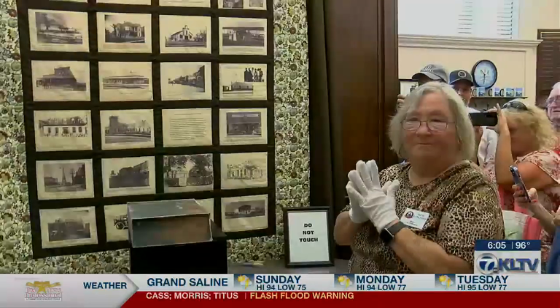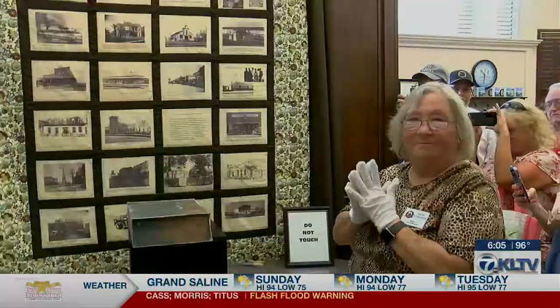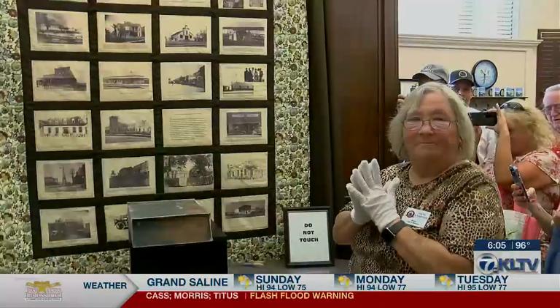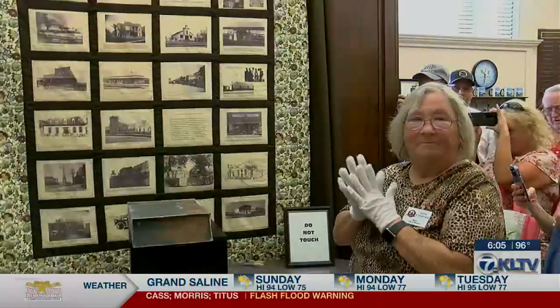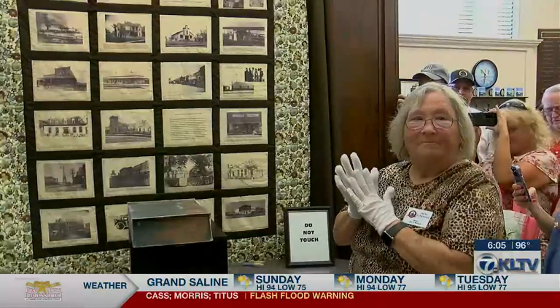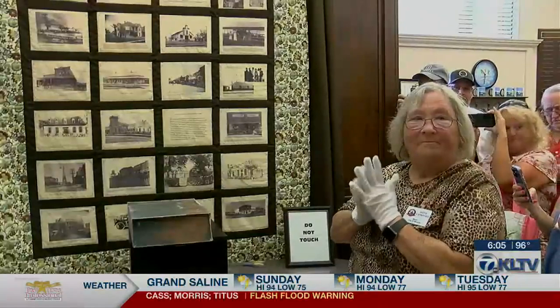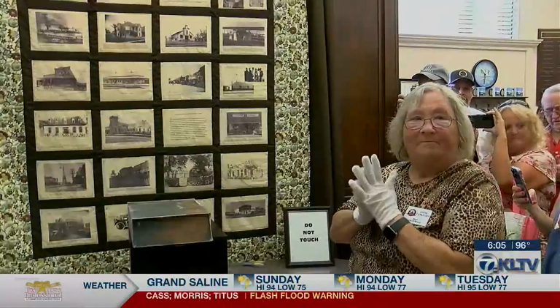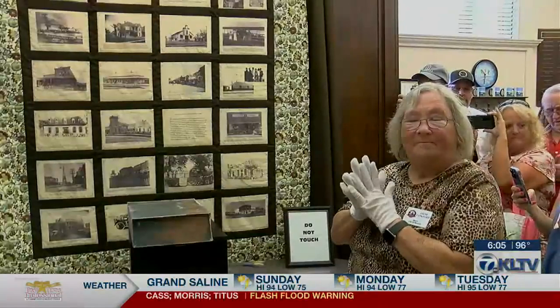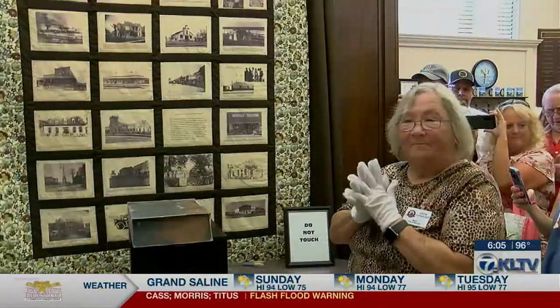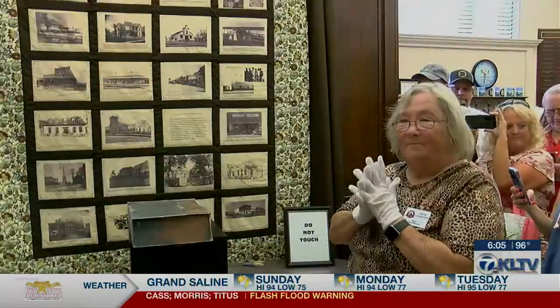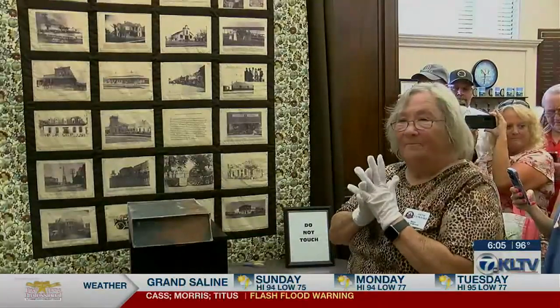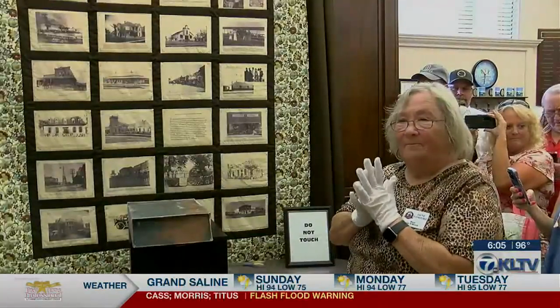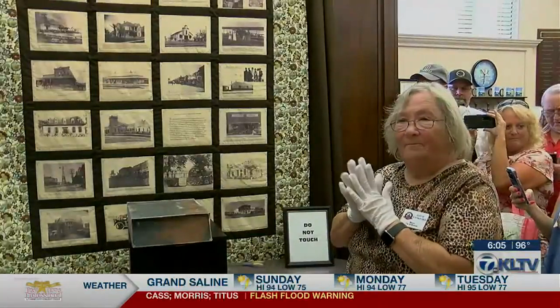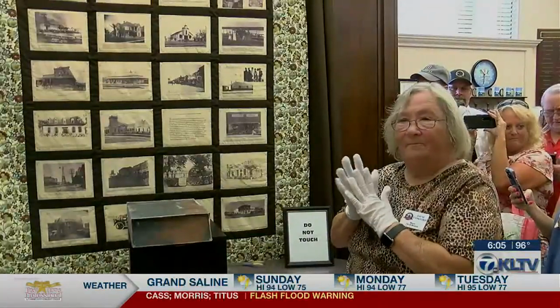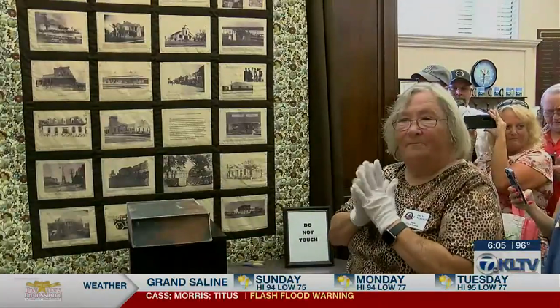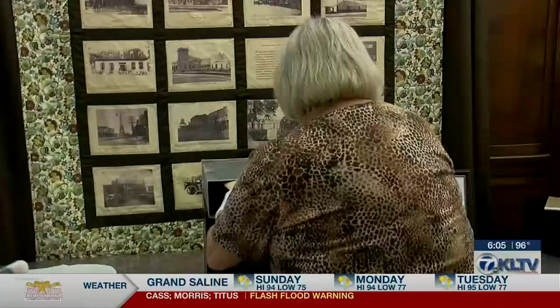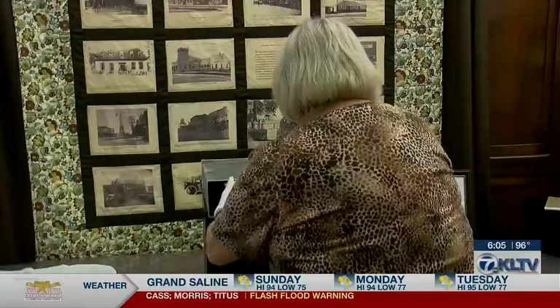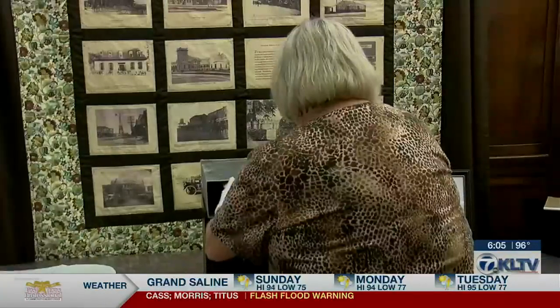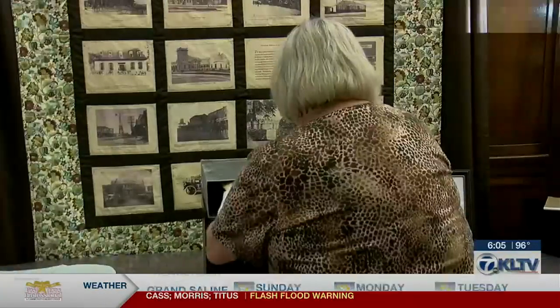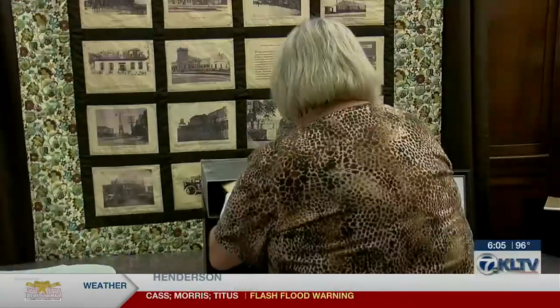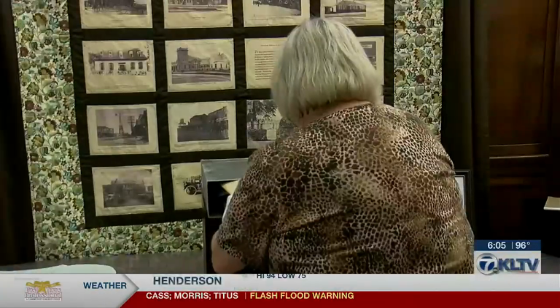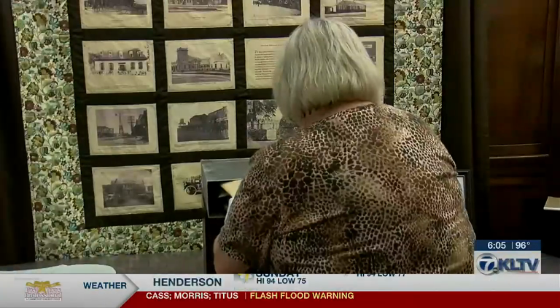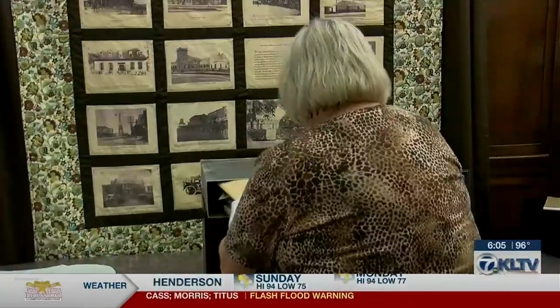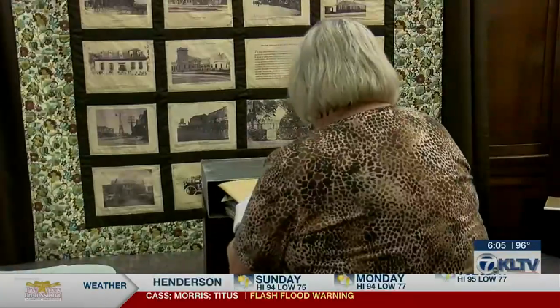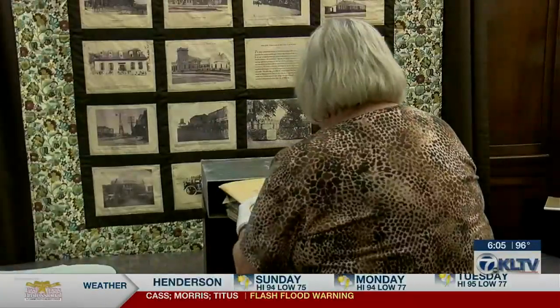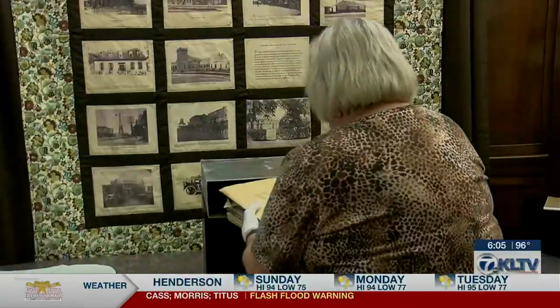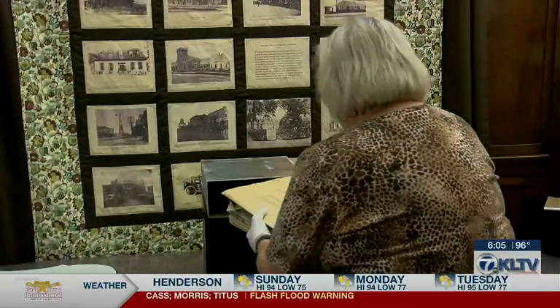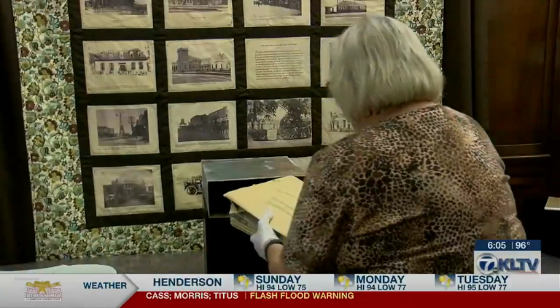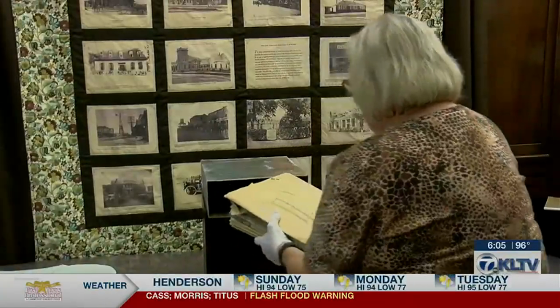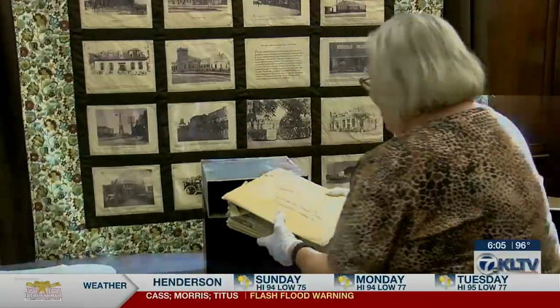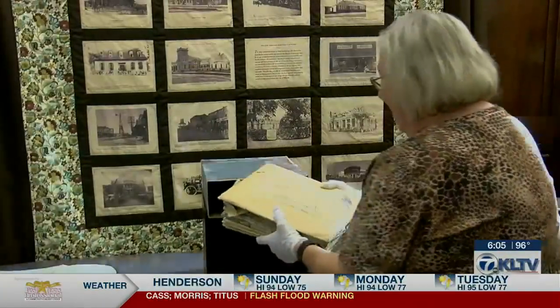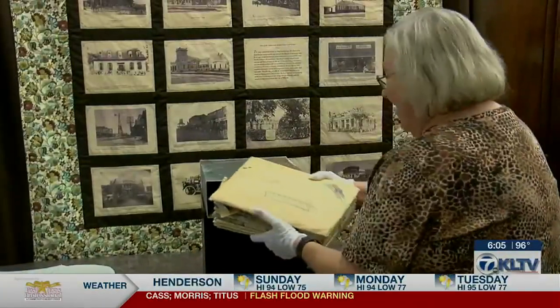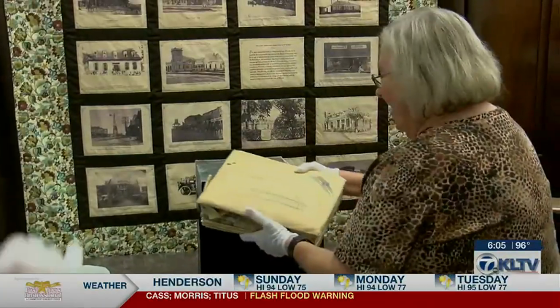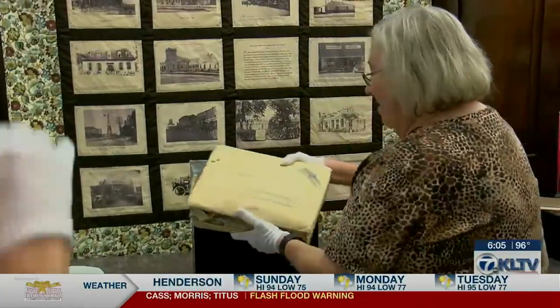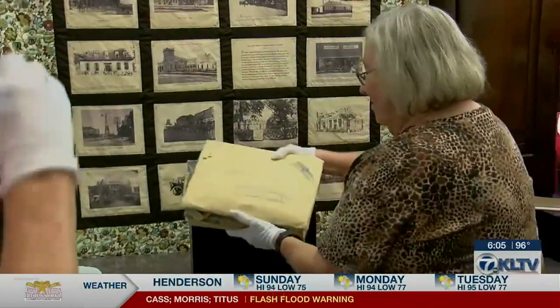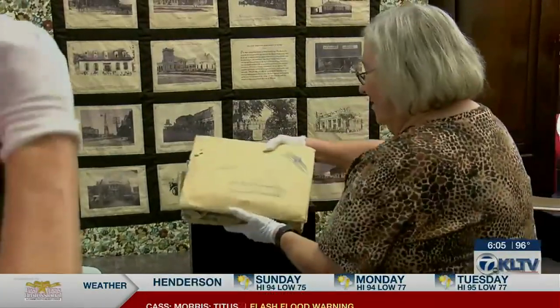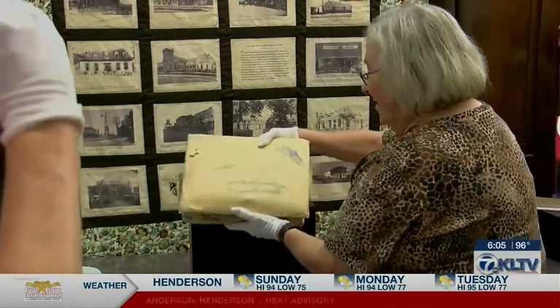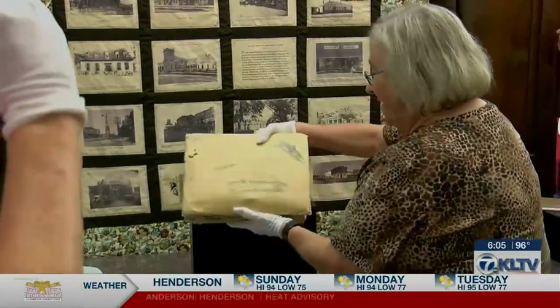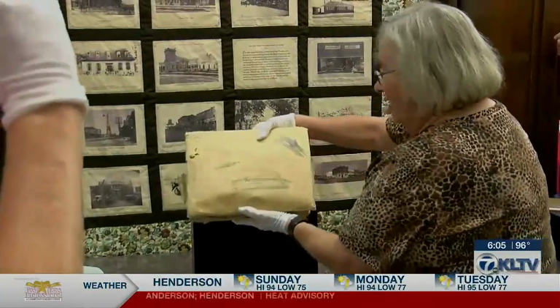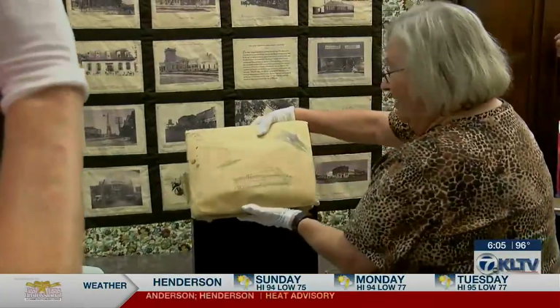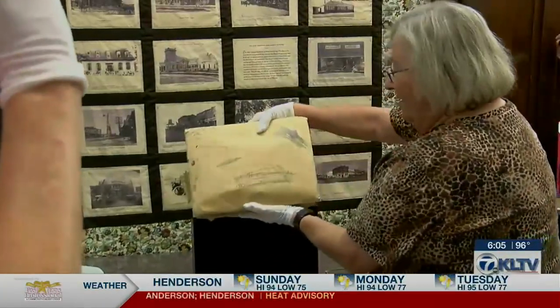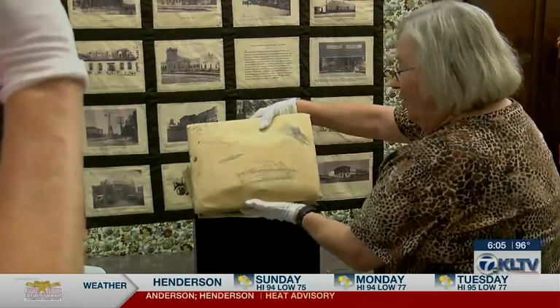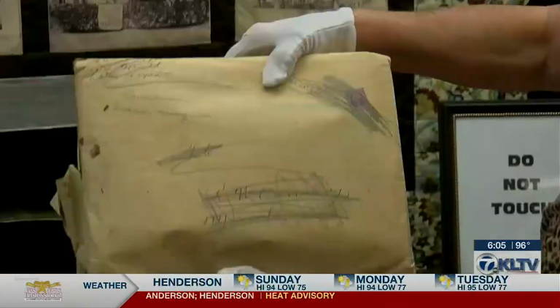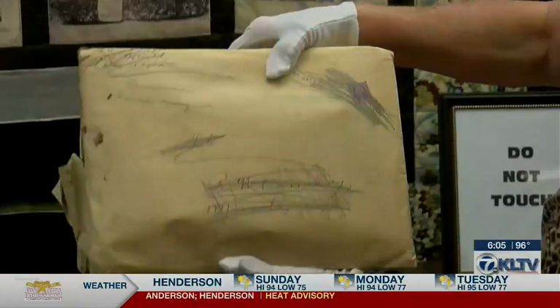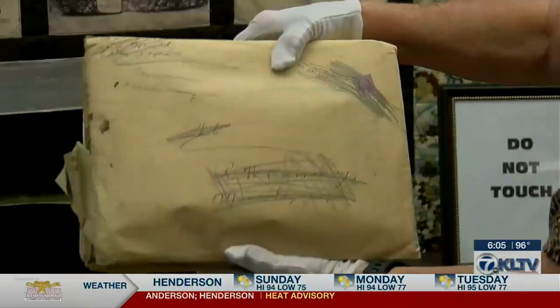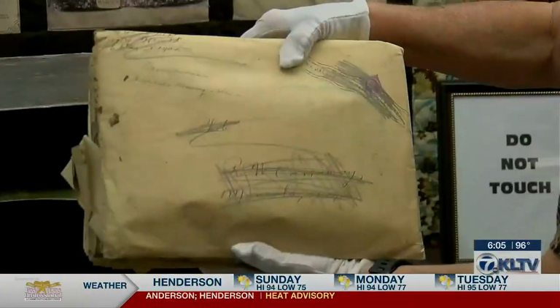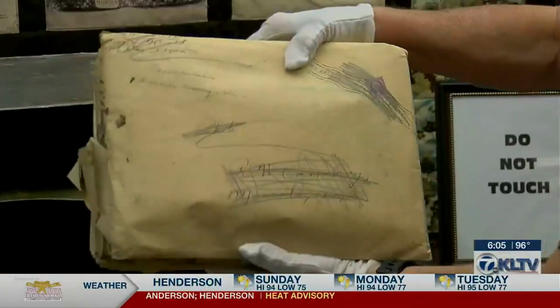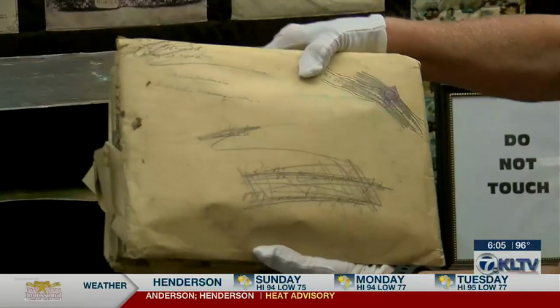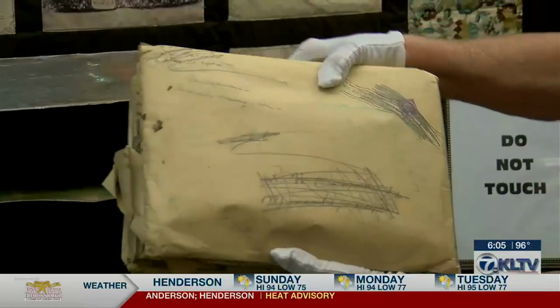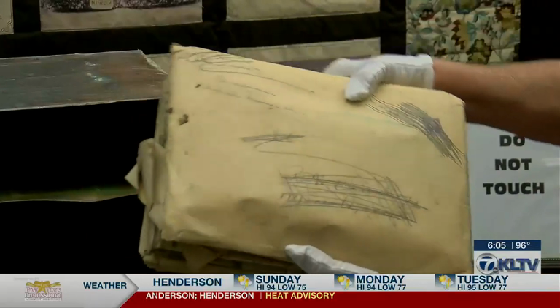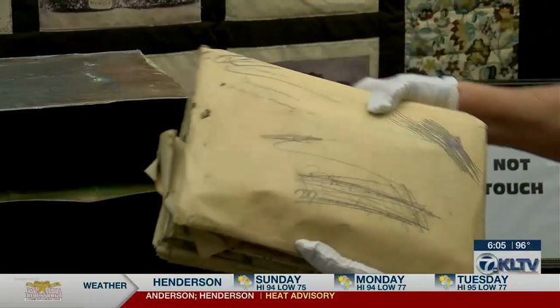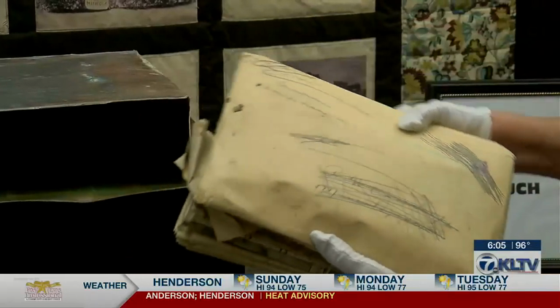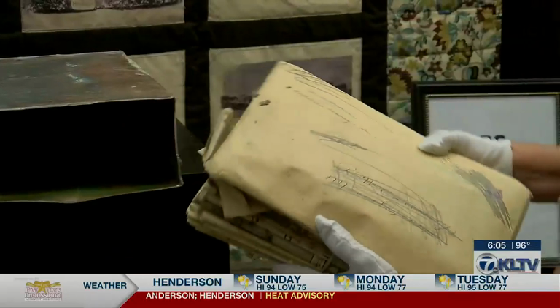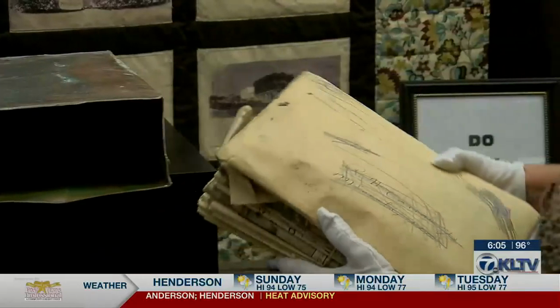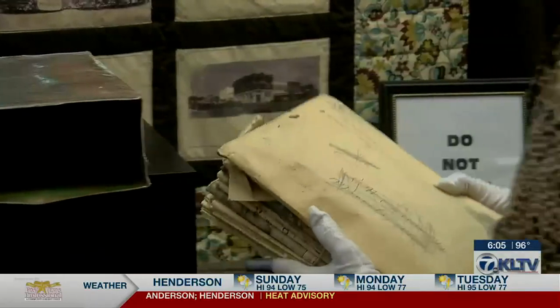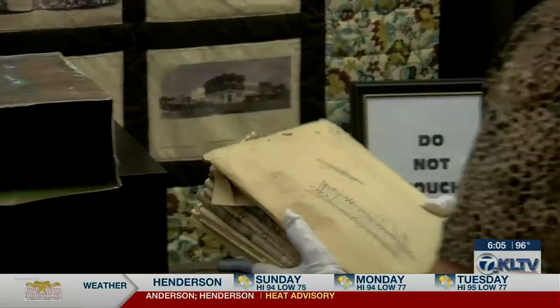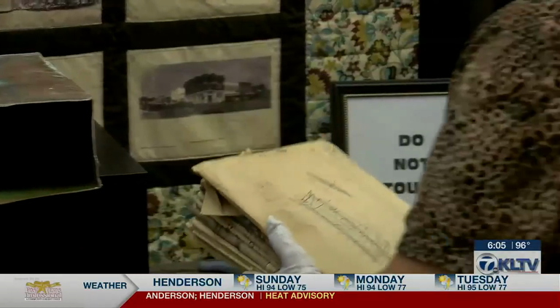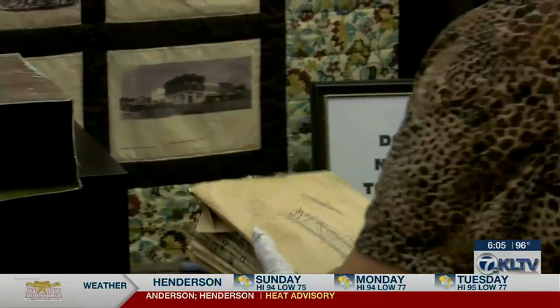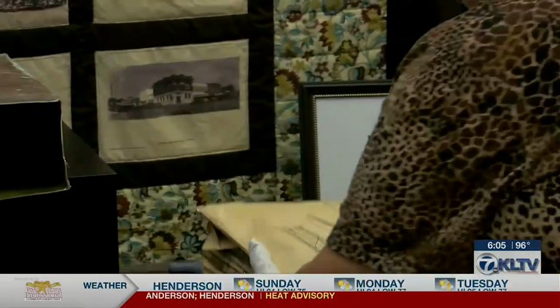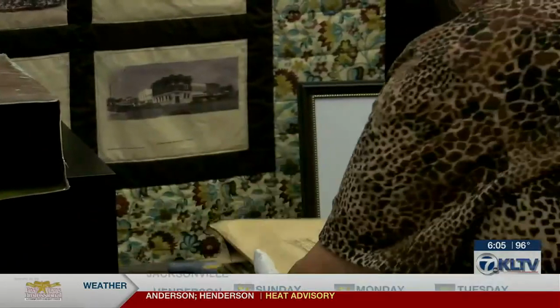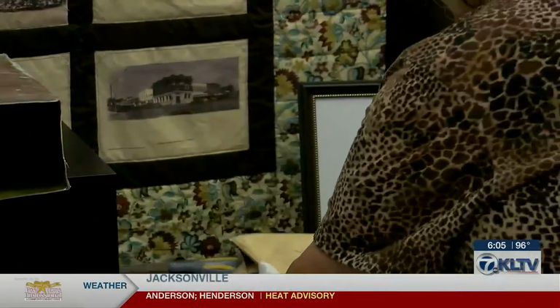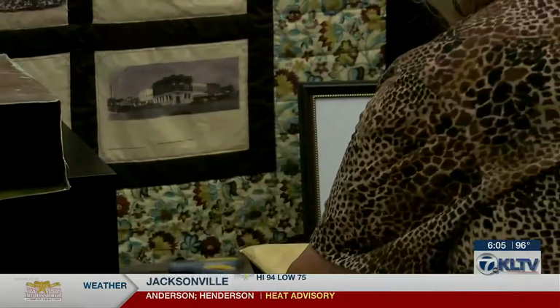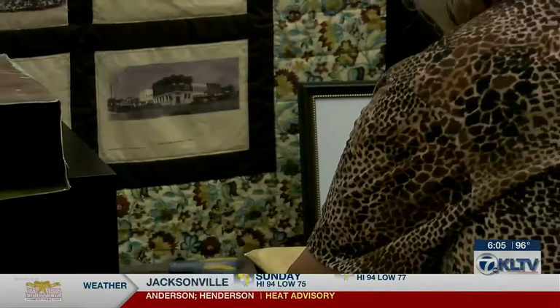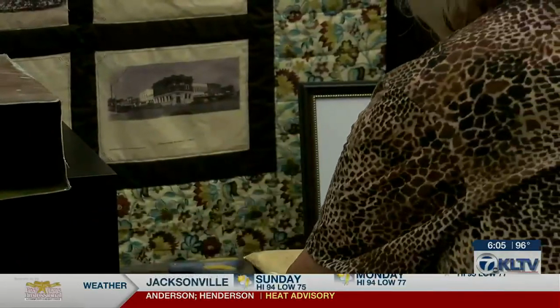Donning a pair of white gloves, Mayor Jane Langford removed the well-preserved contents for all to see as the scent of dust and must filled the room.